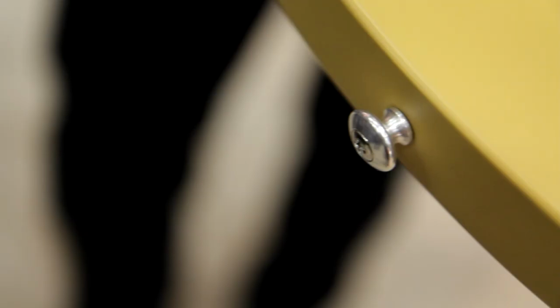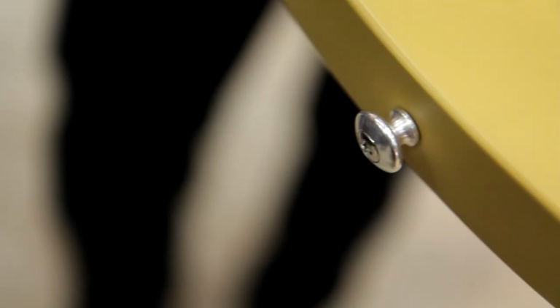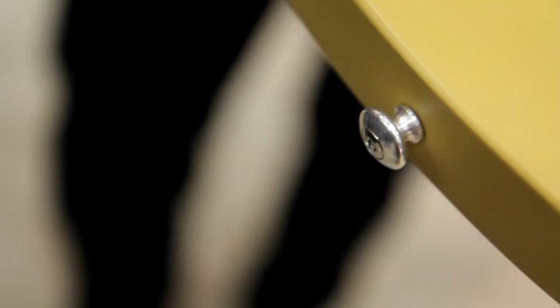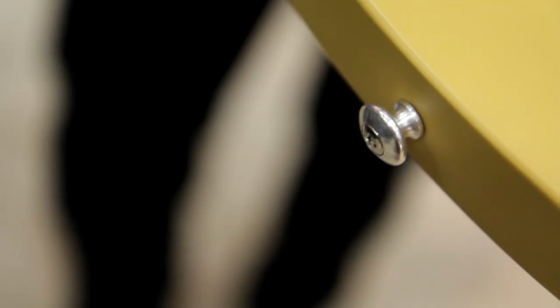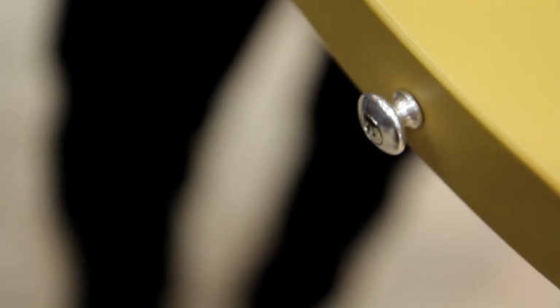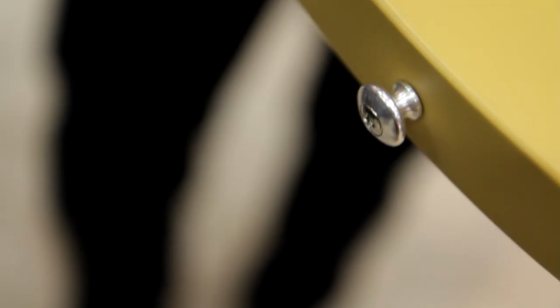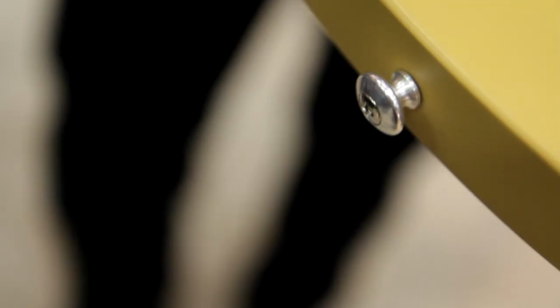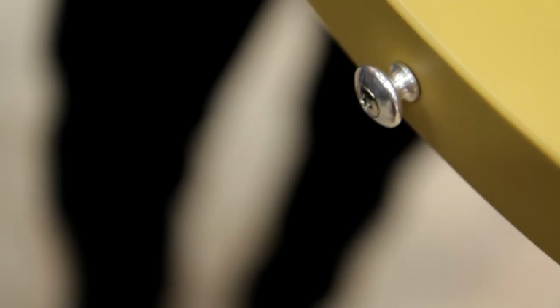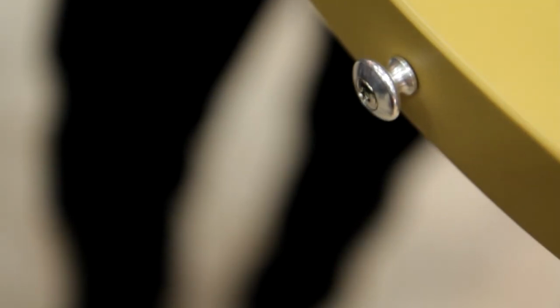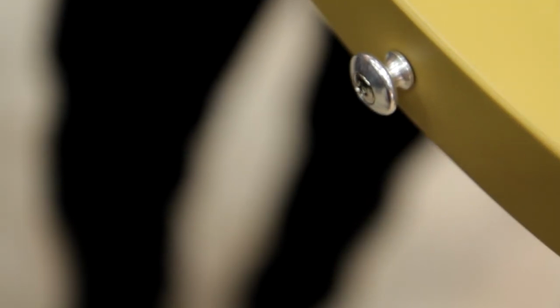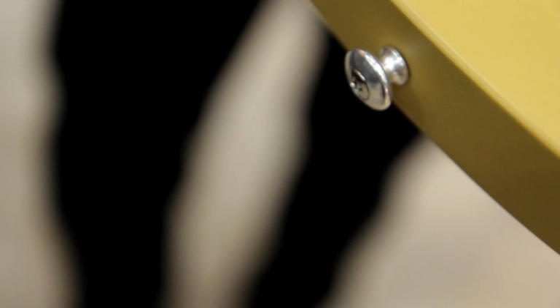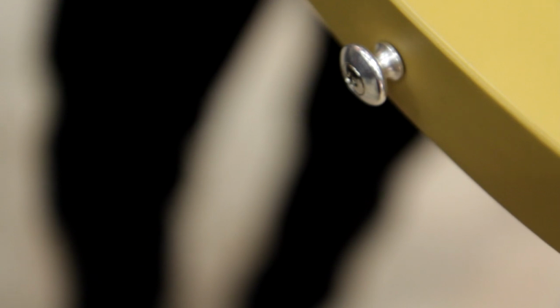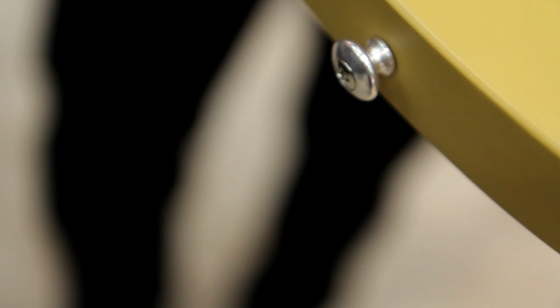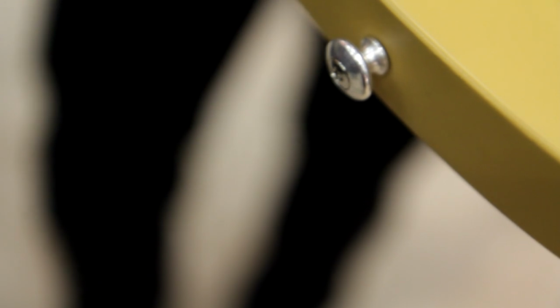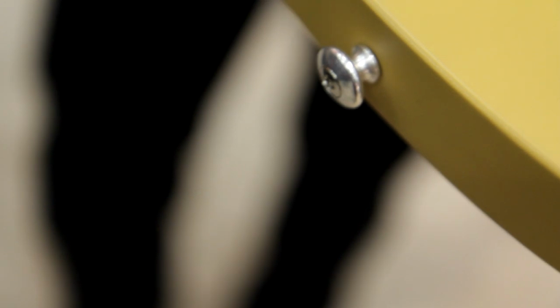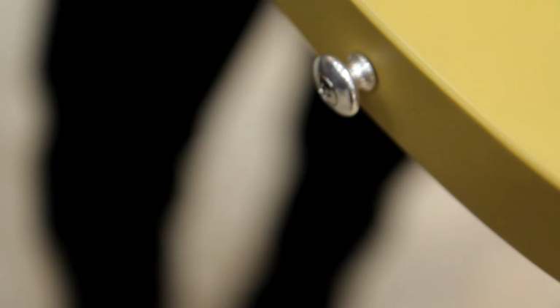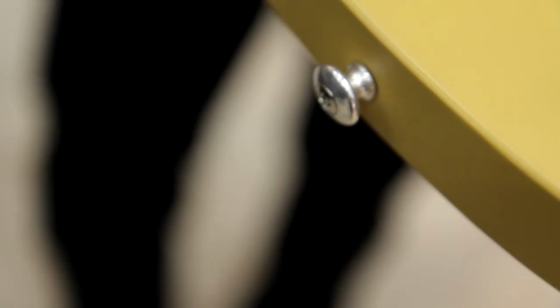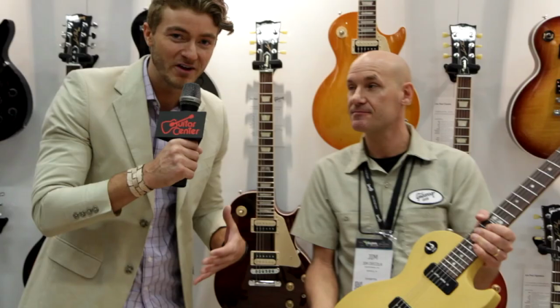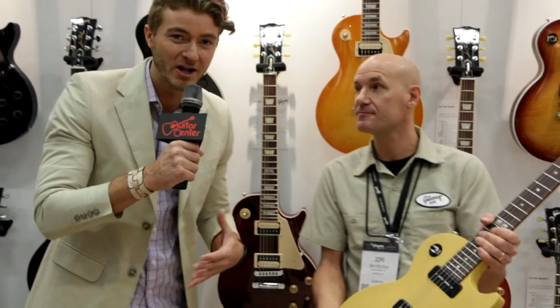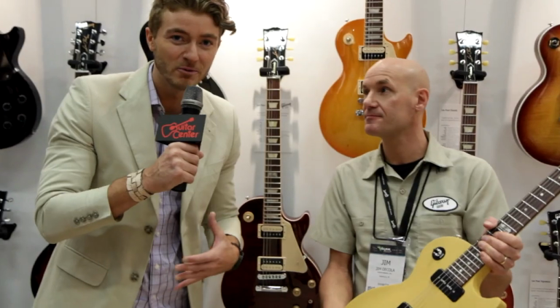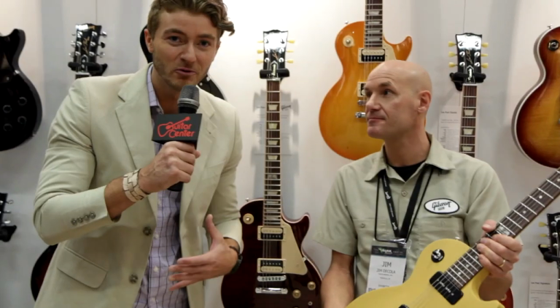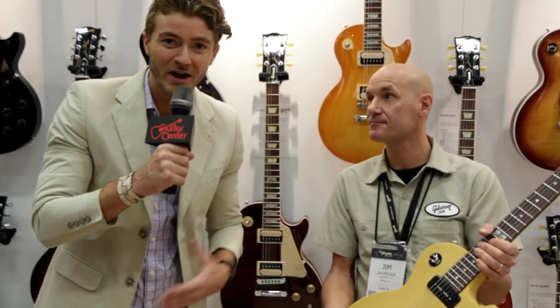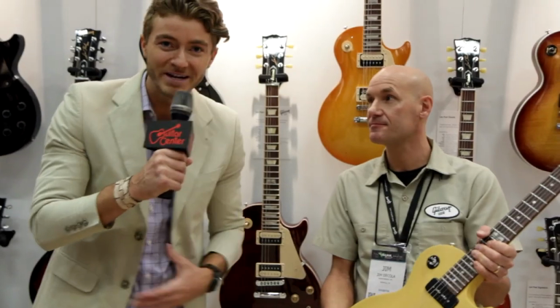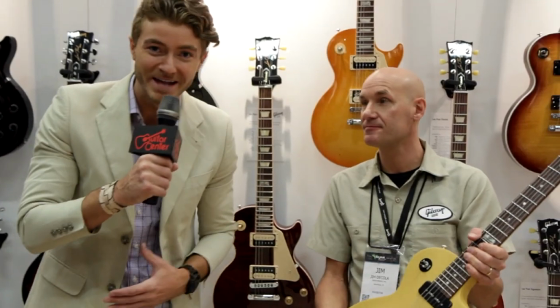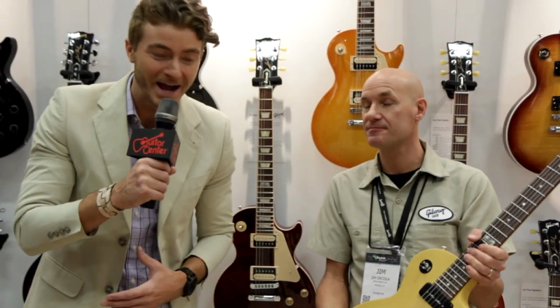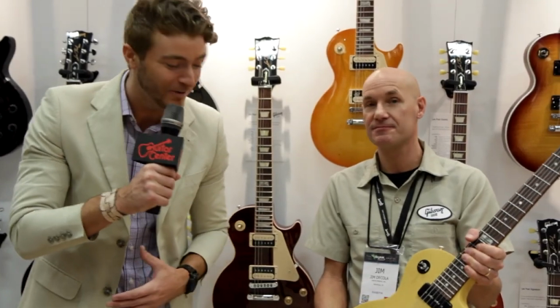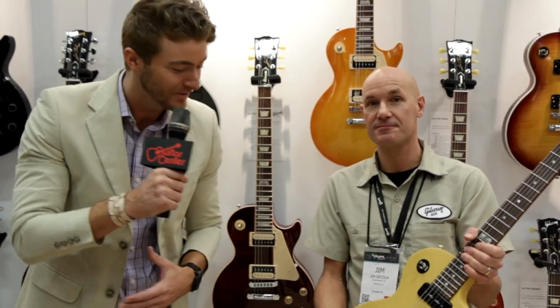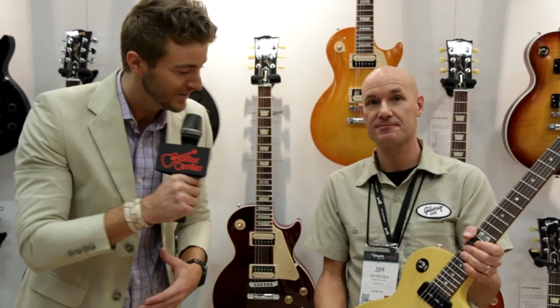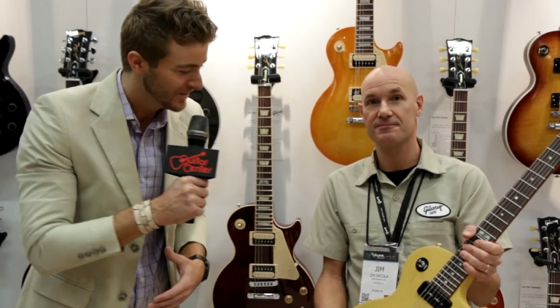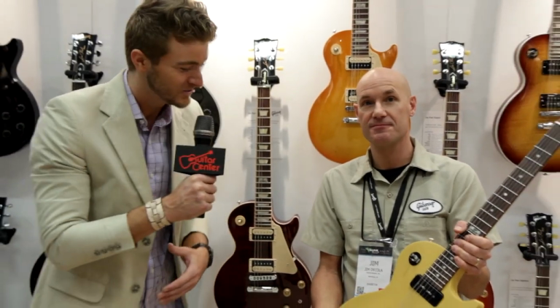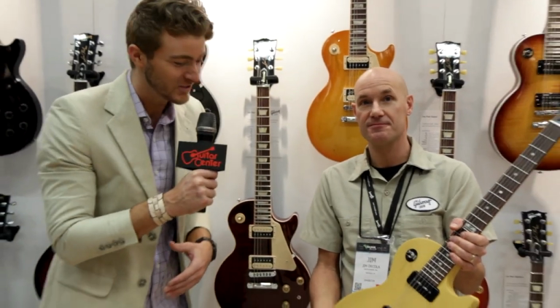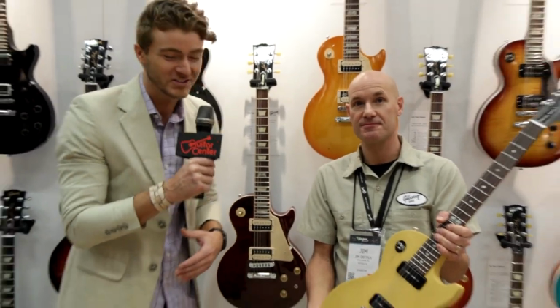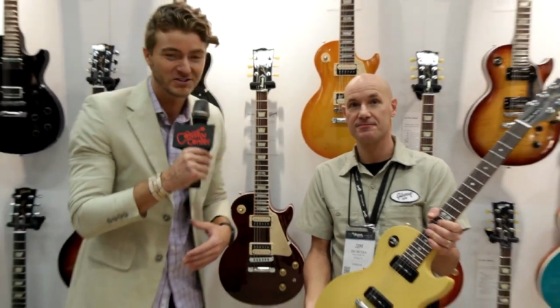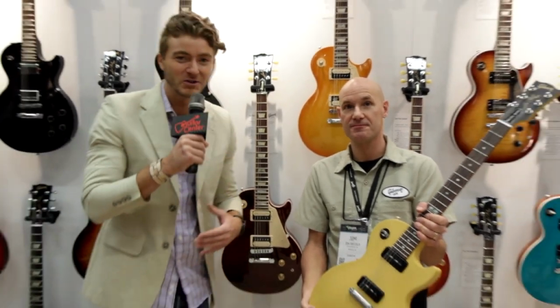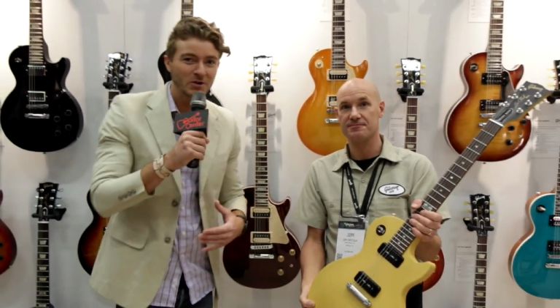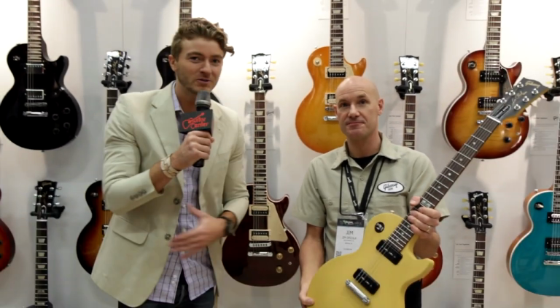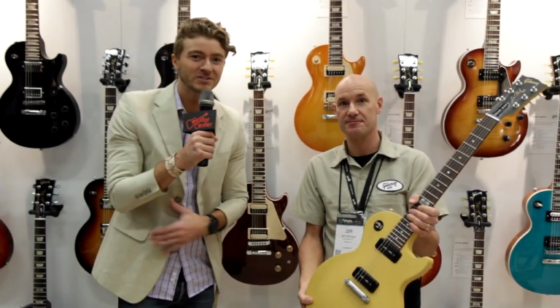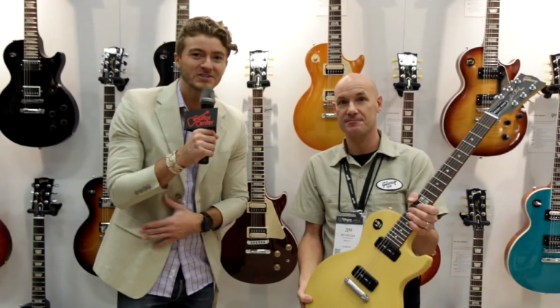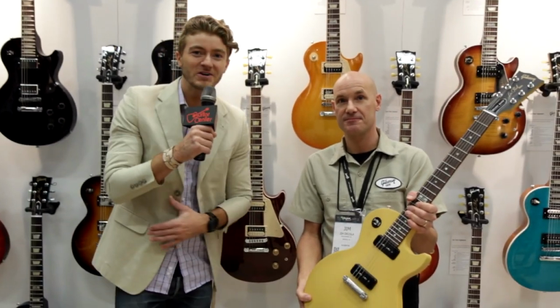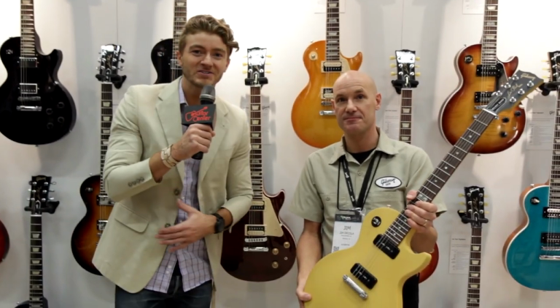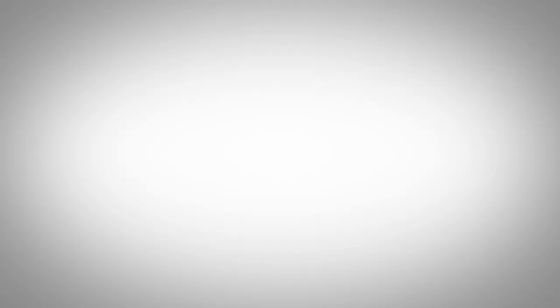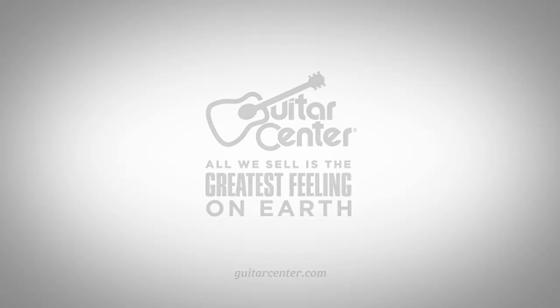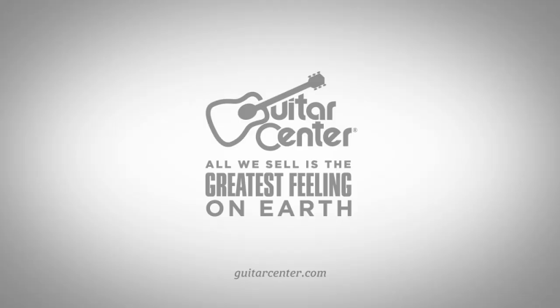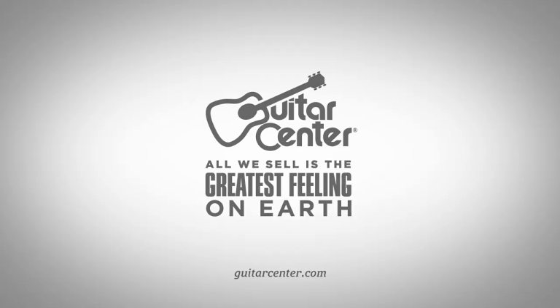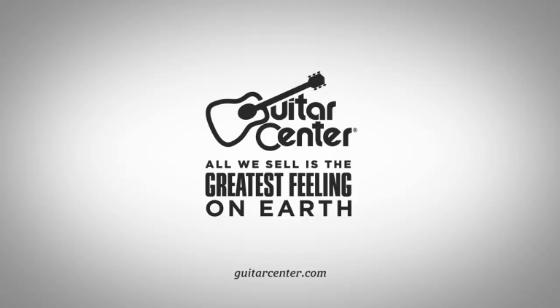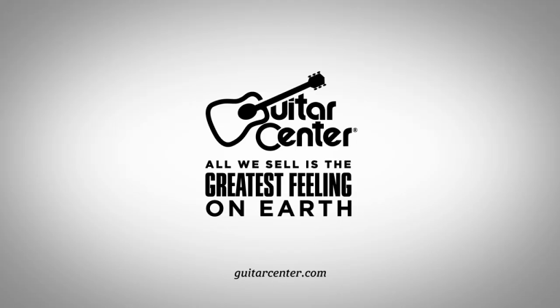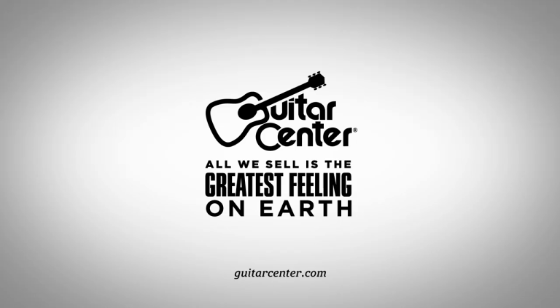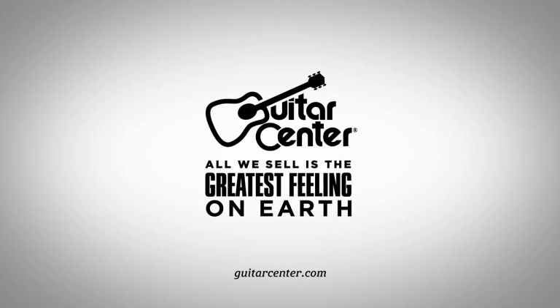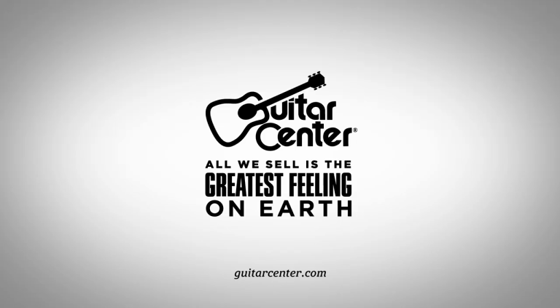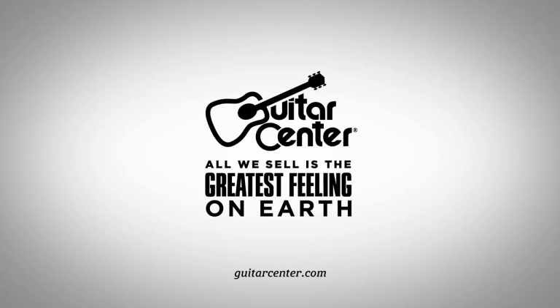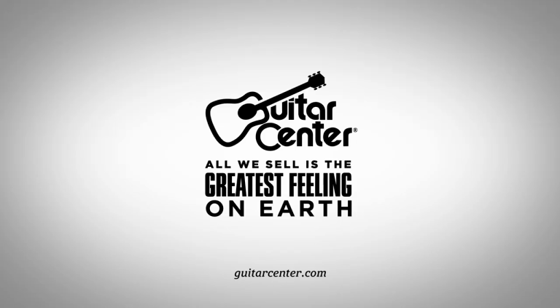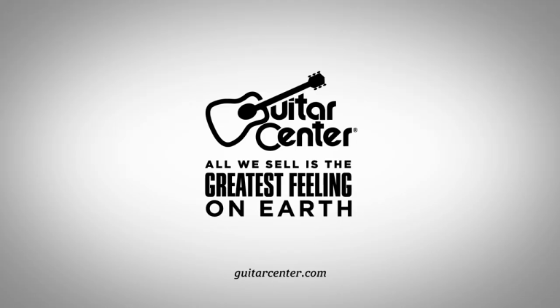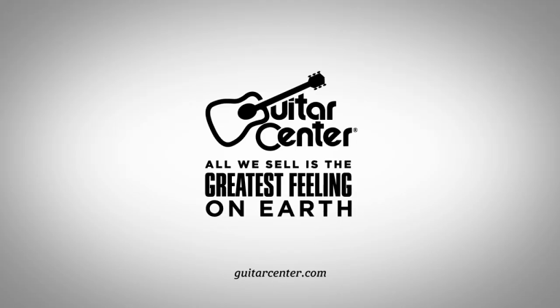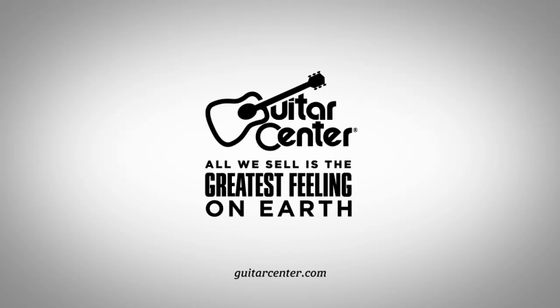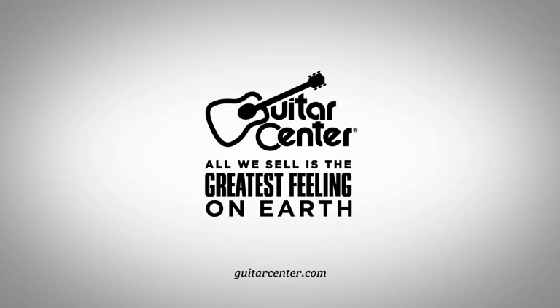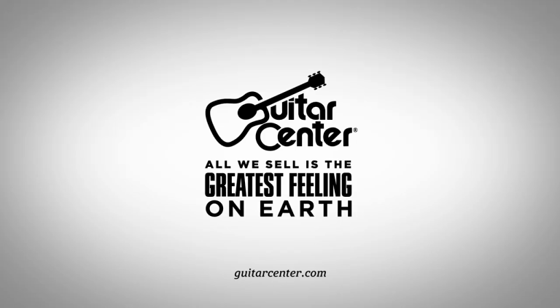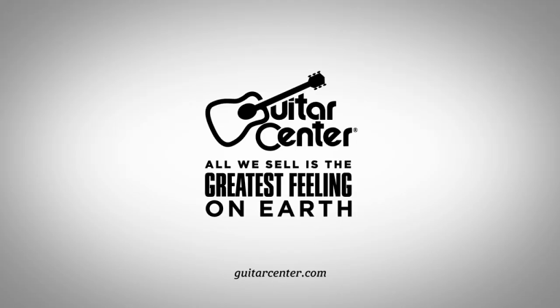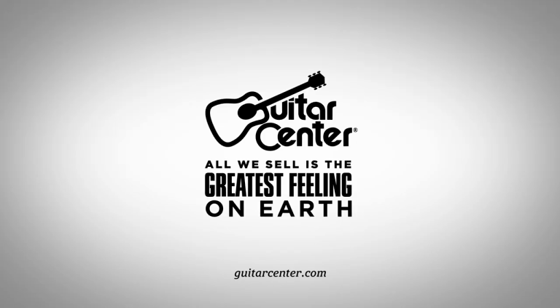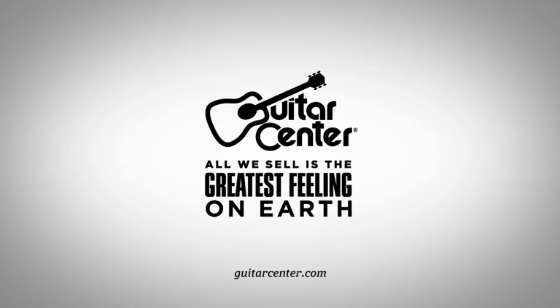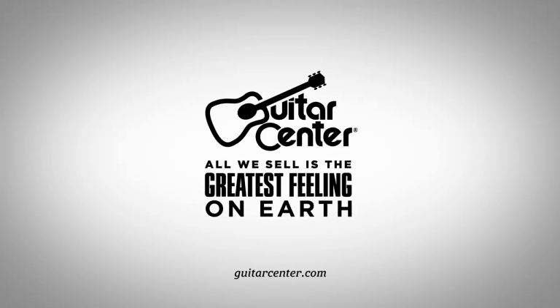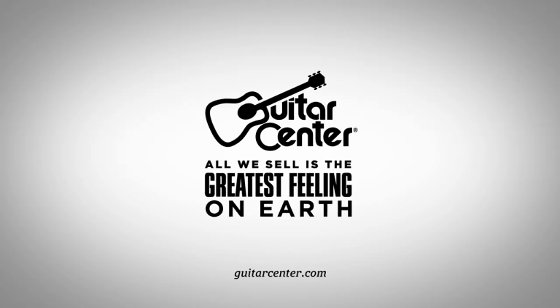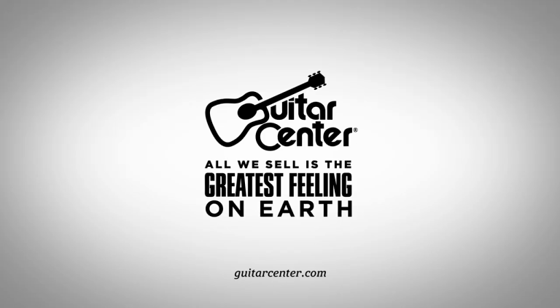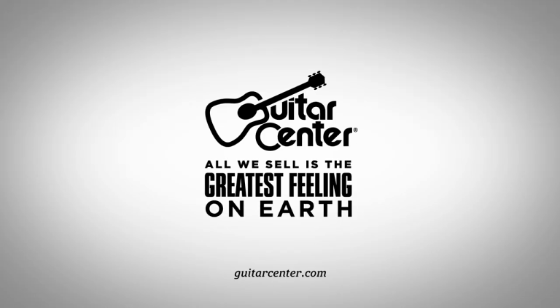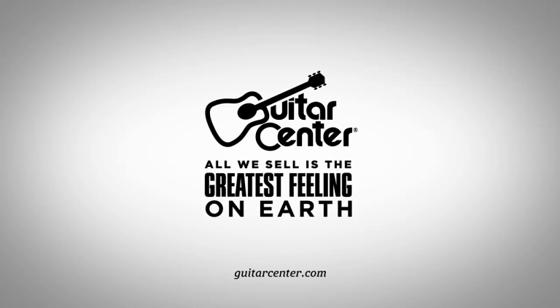Thank you so much, Jim. These are available right now, so get to your local Guitar Center, check one out, play it, make some melodies.